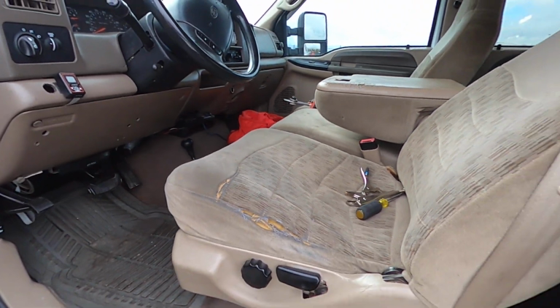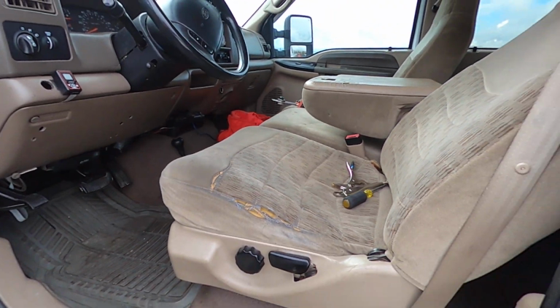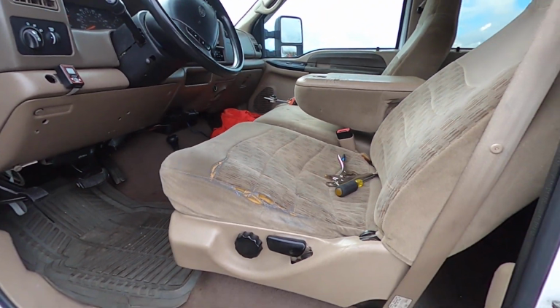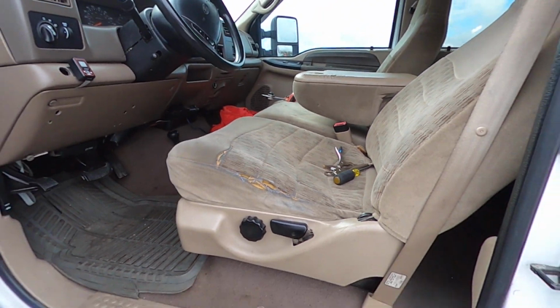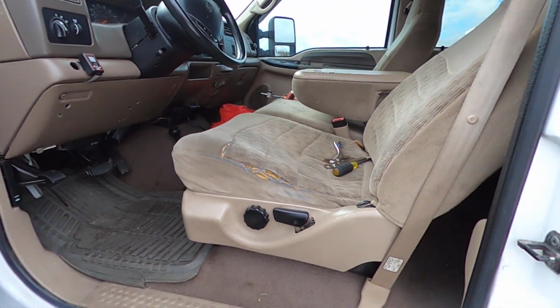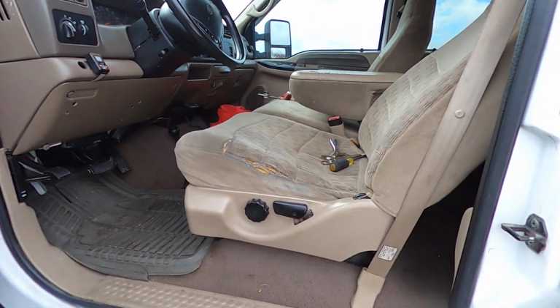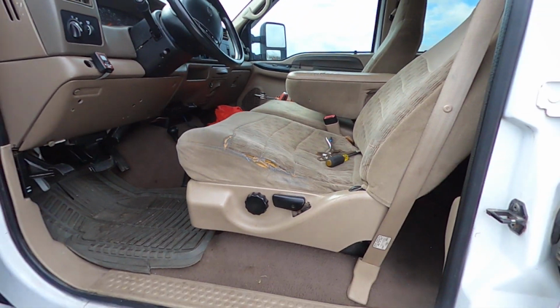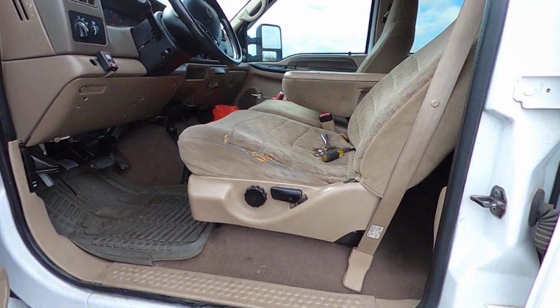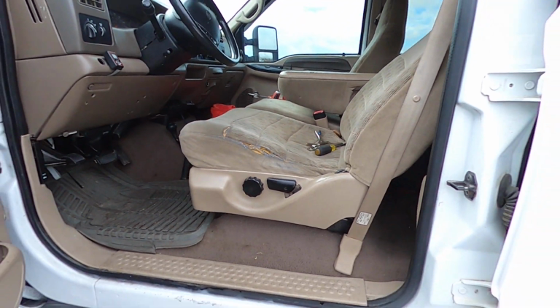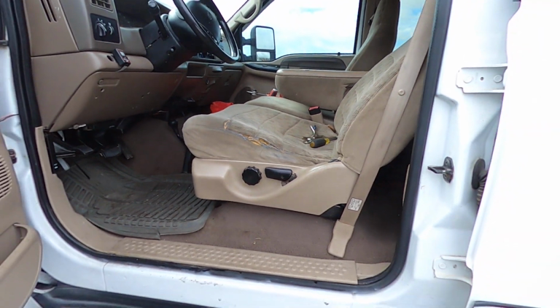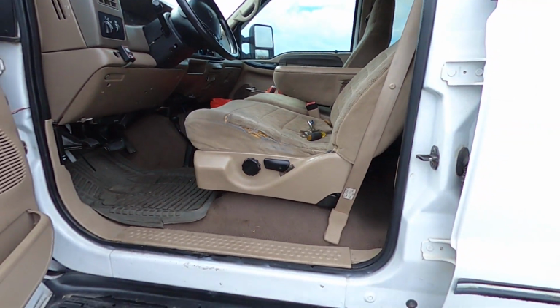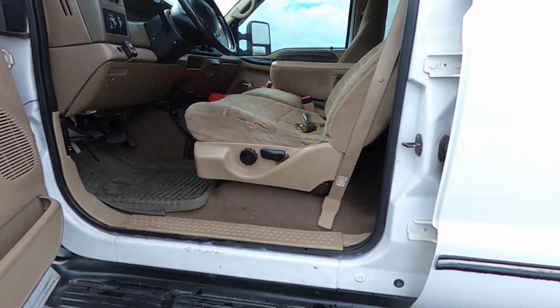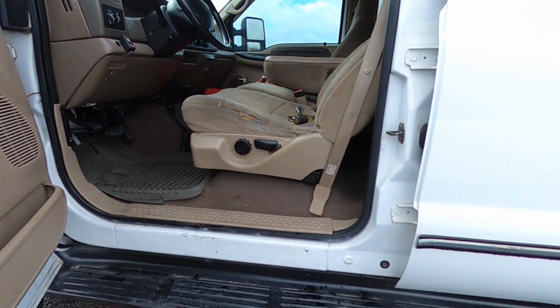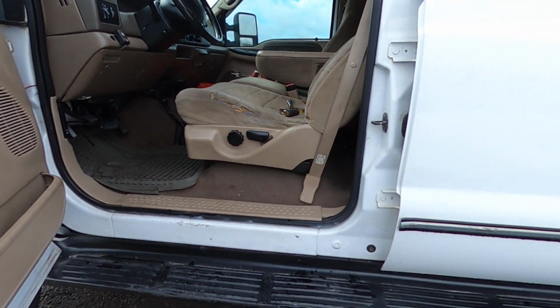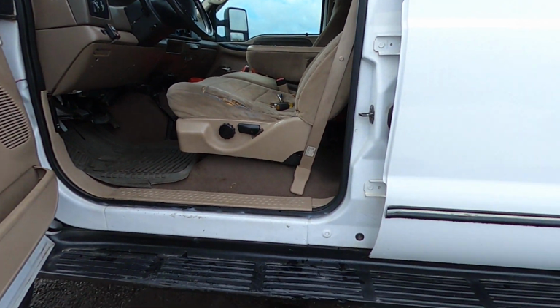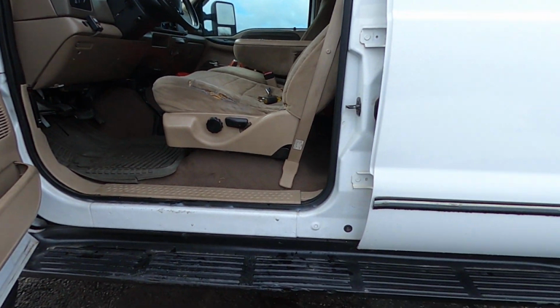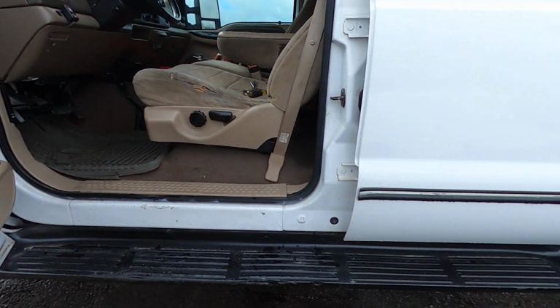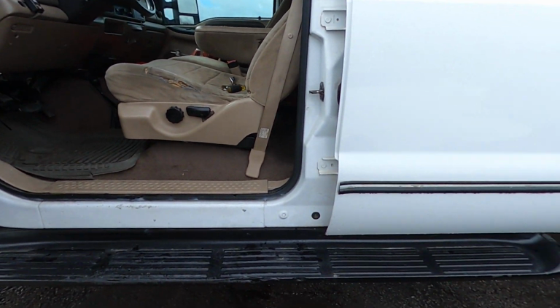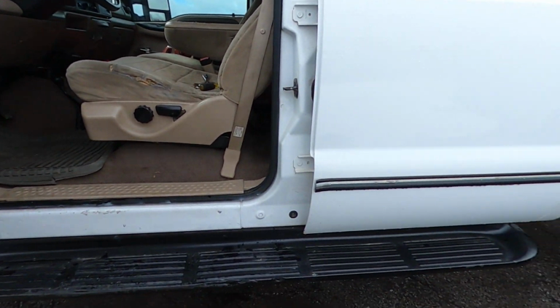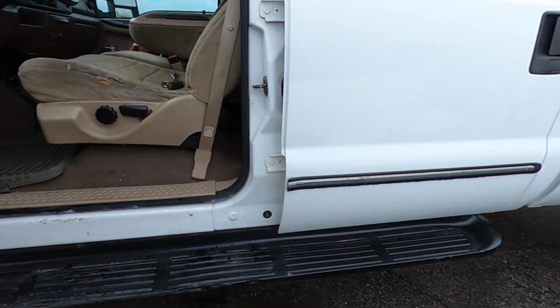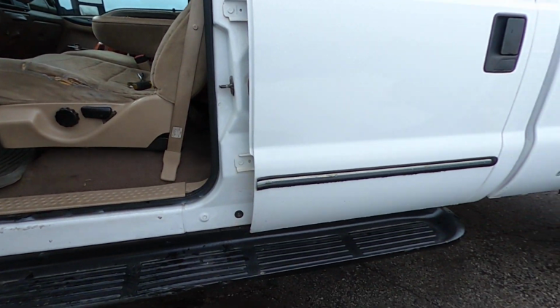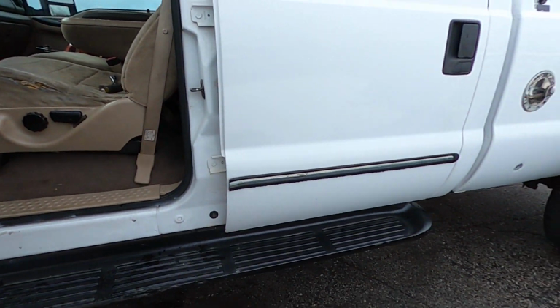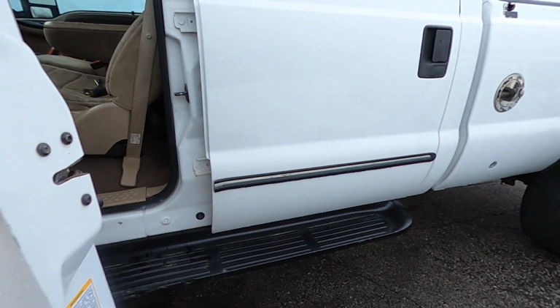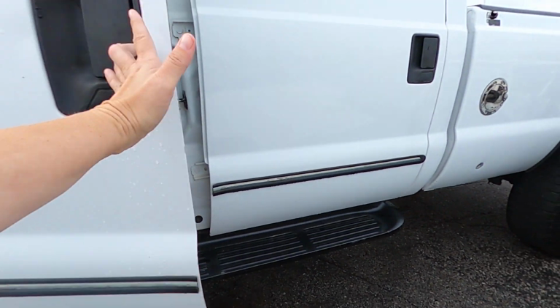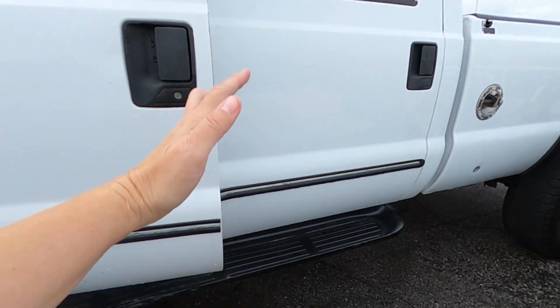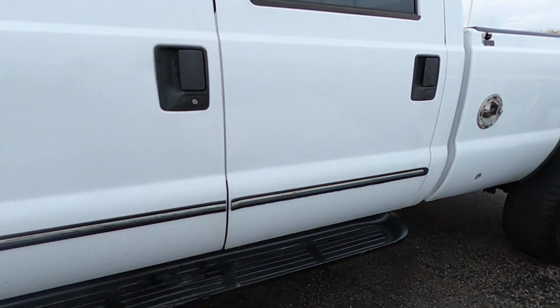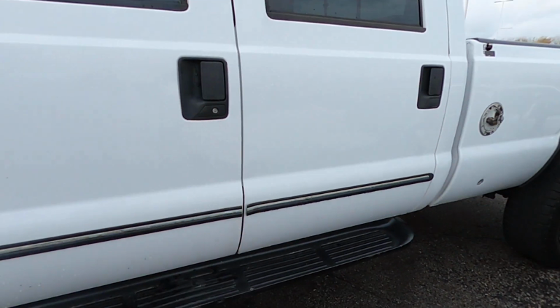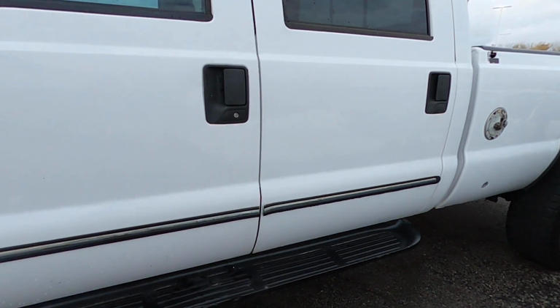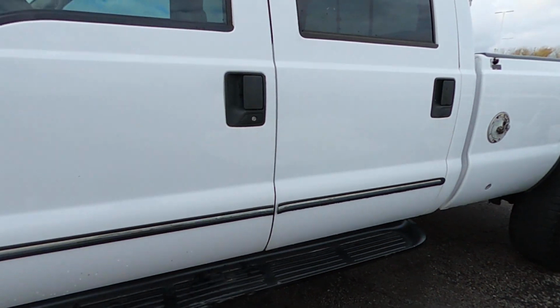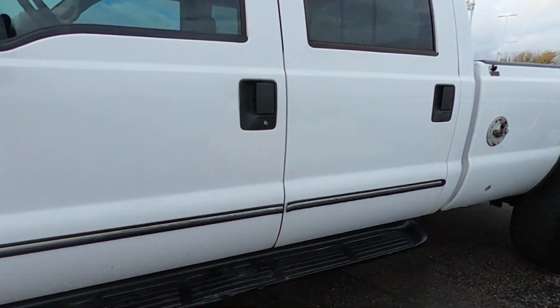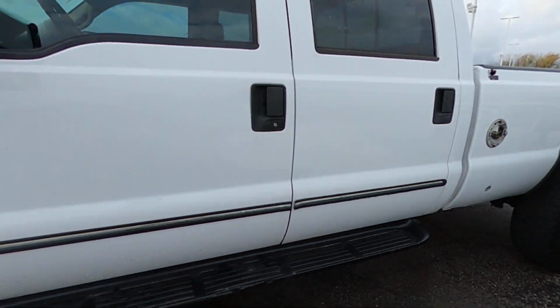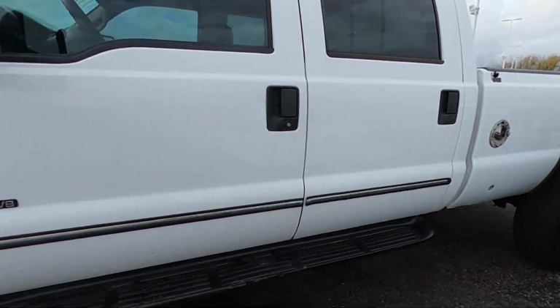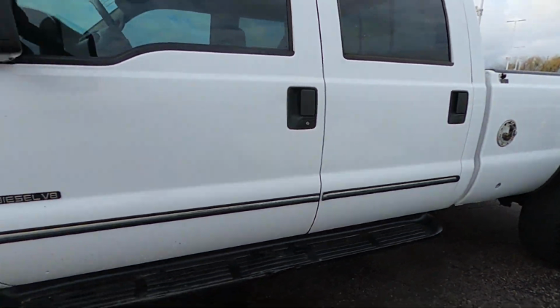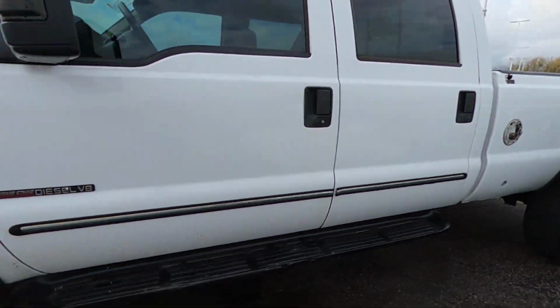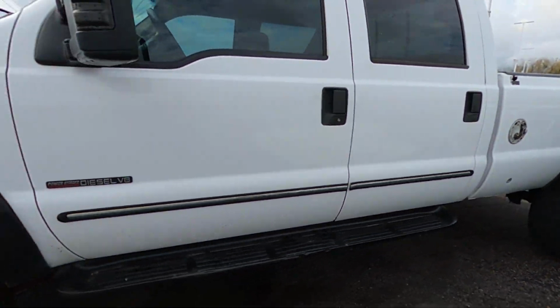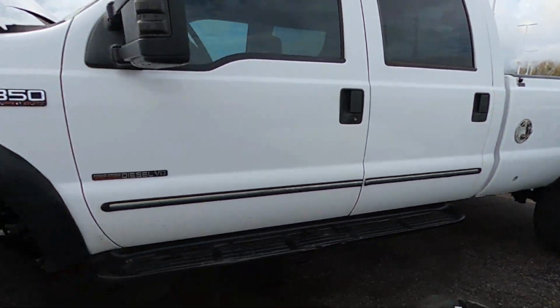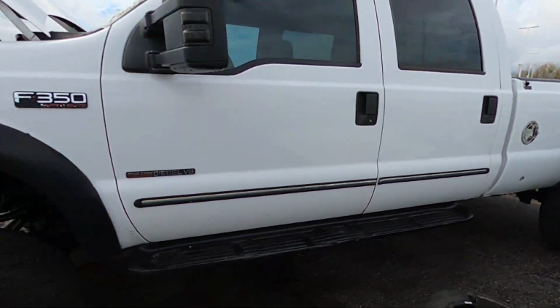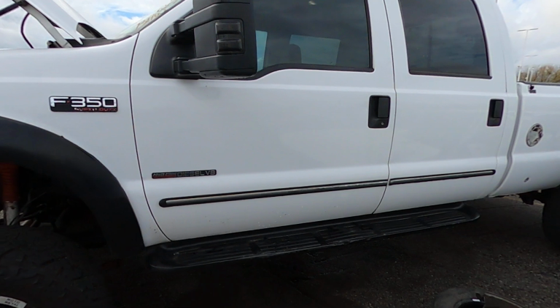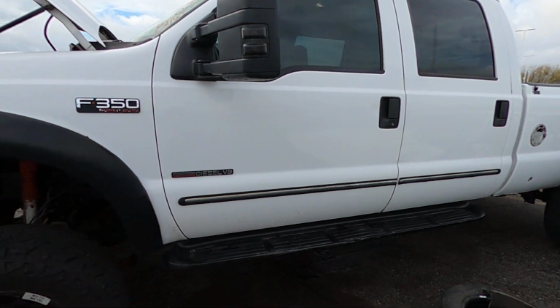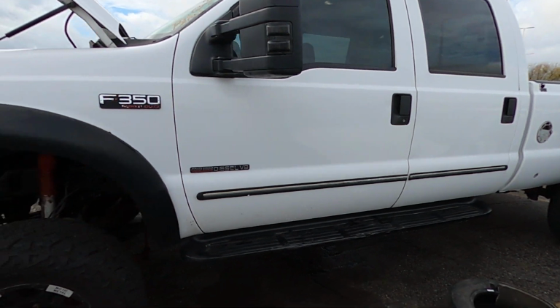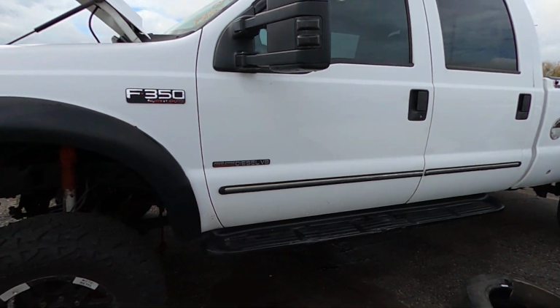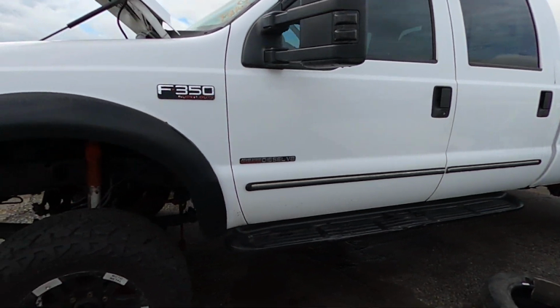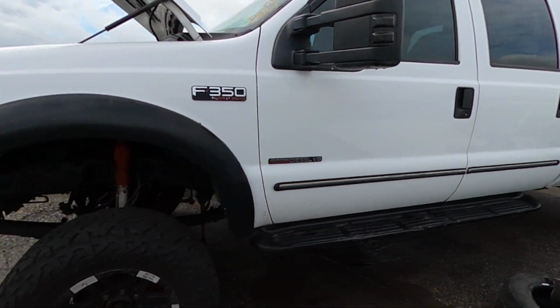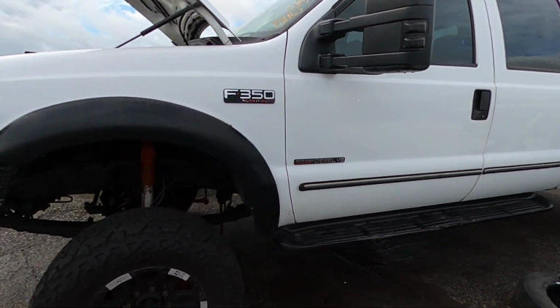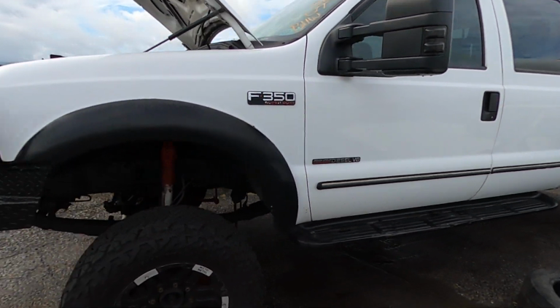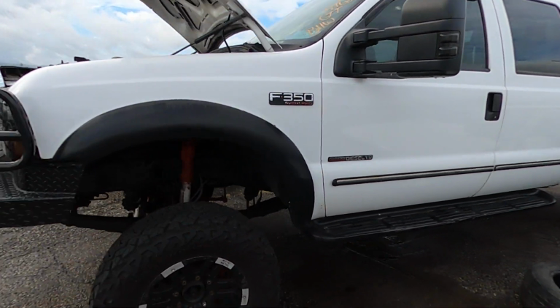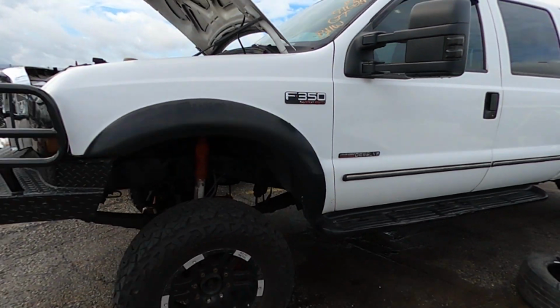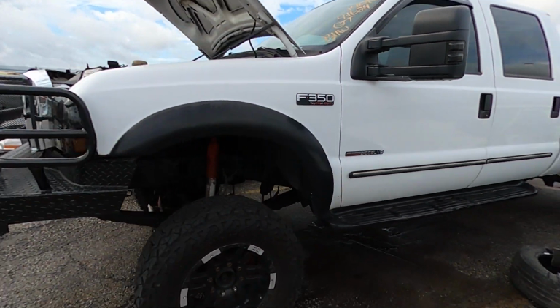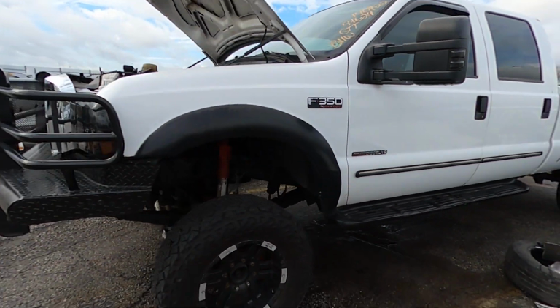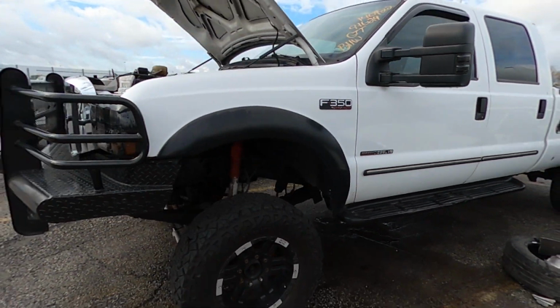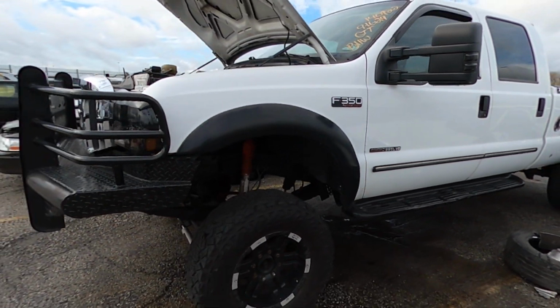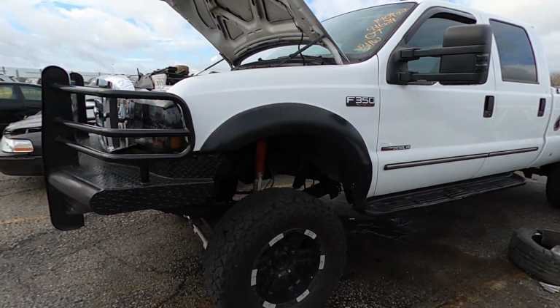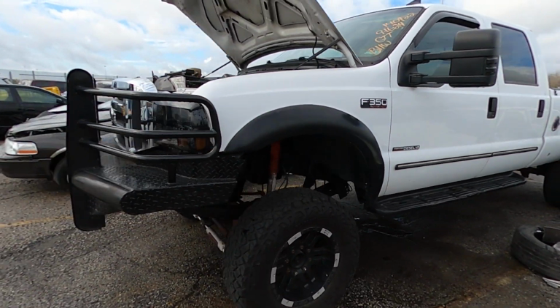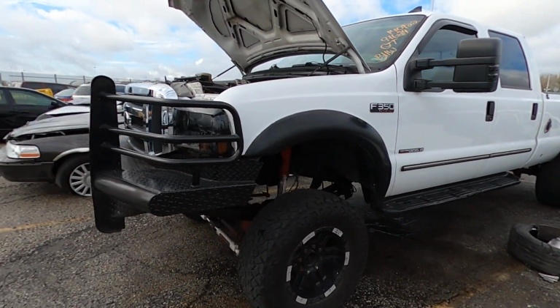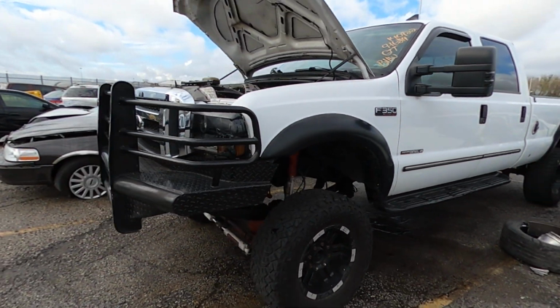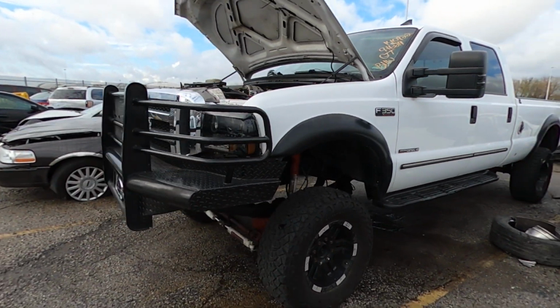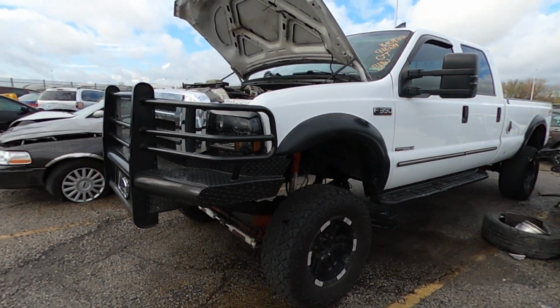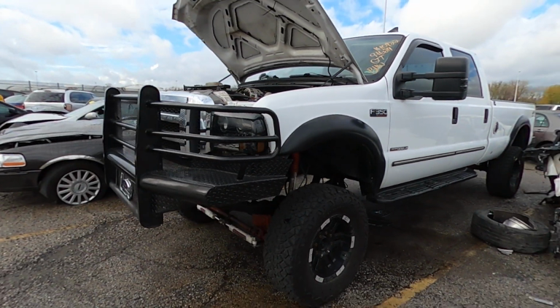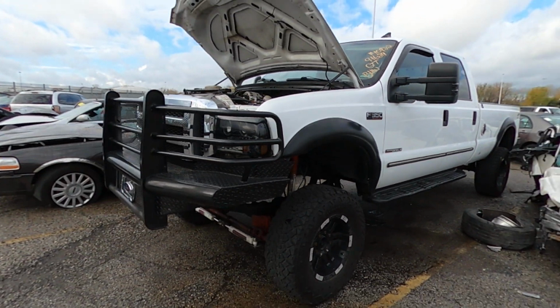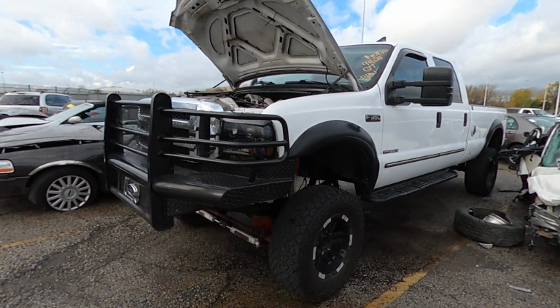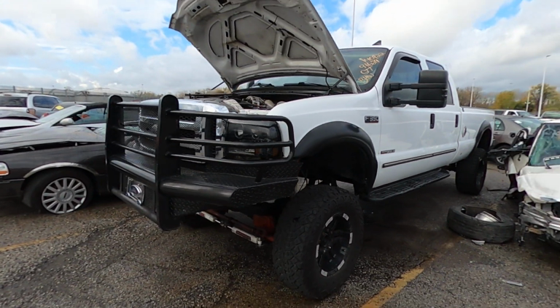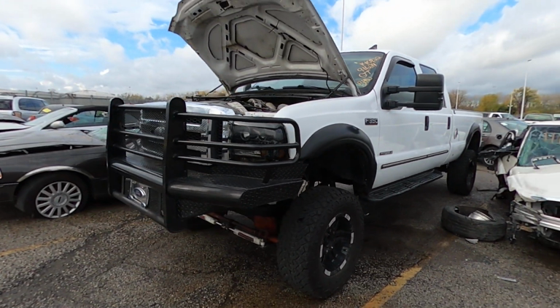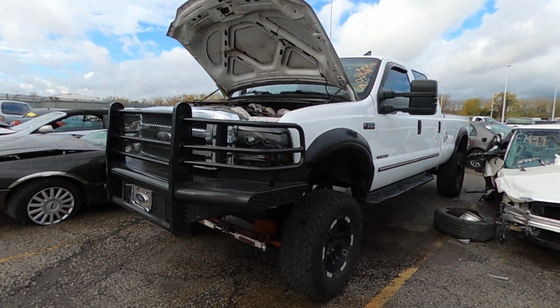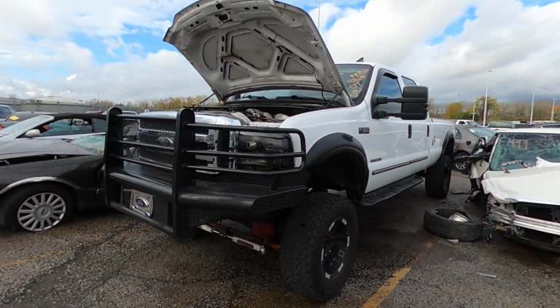Can't tell you that about every vehicle, but when we can we like to let you know. And there's your closer look. Happy bidding!